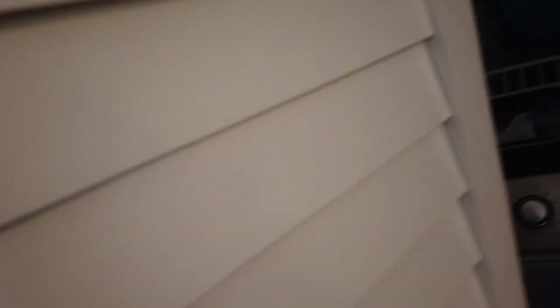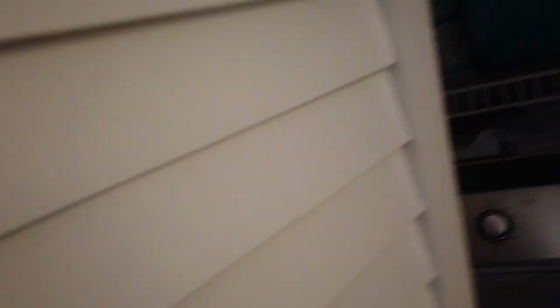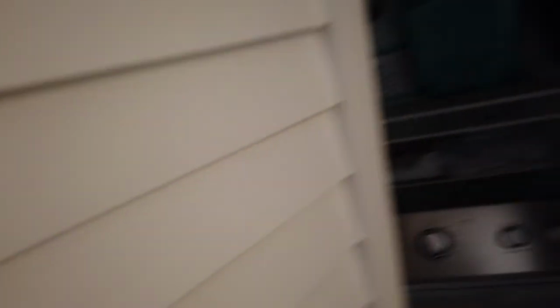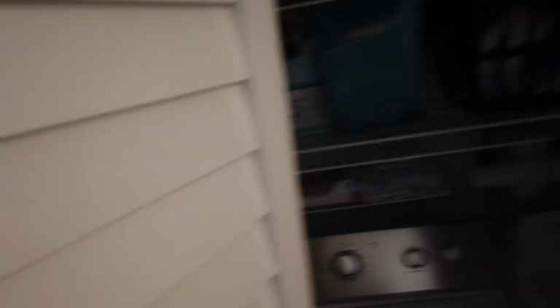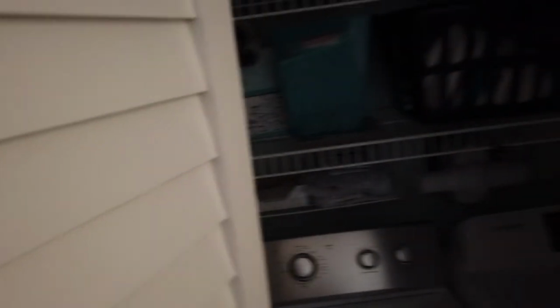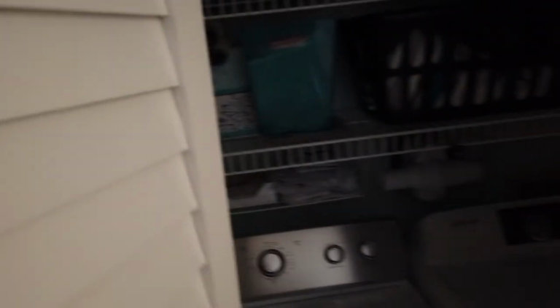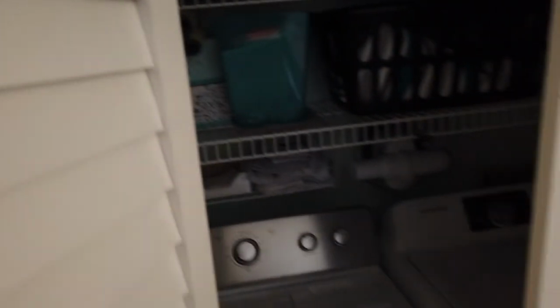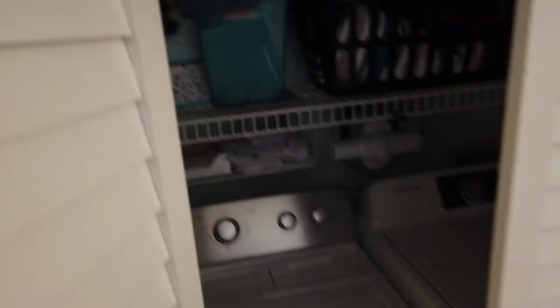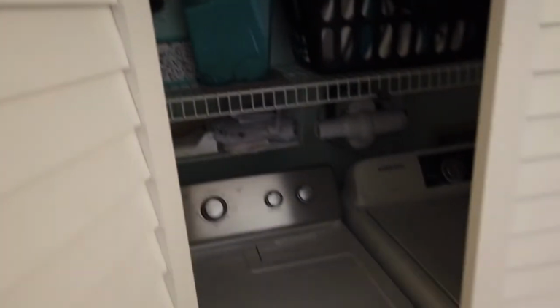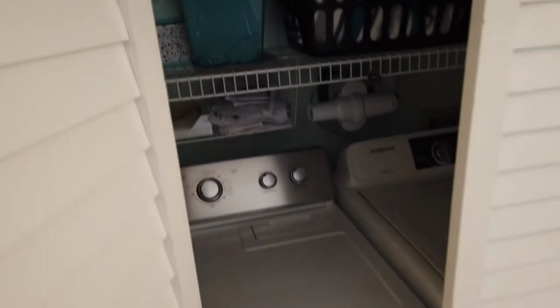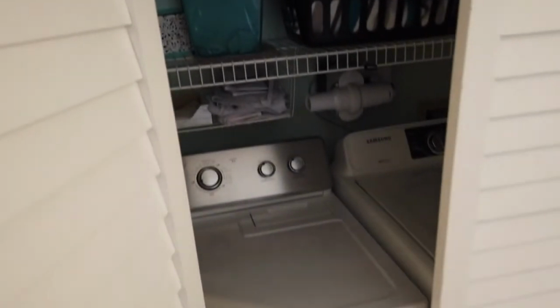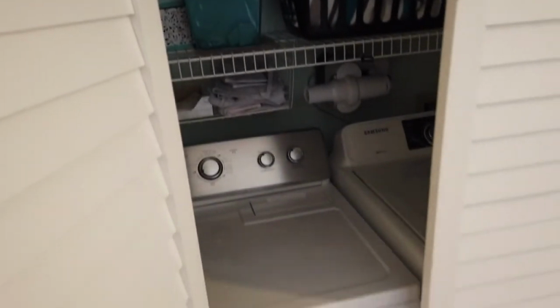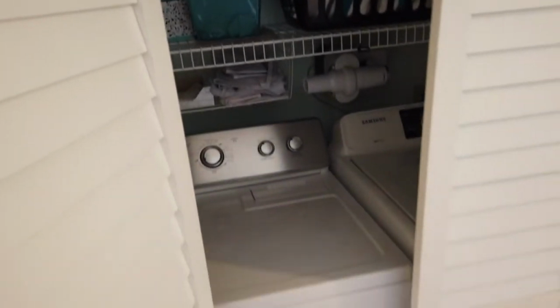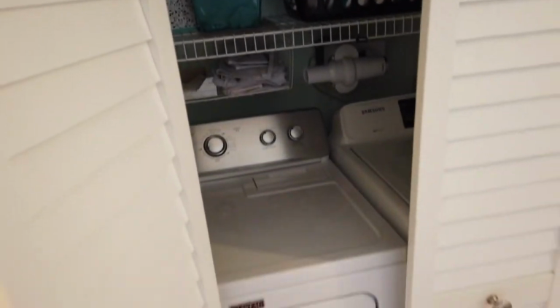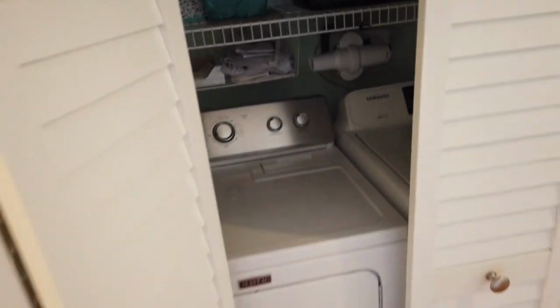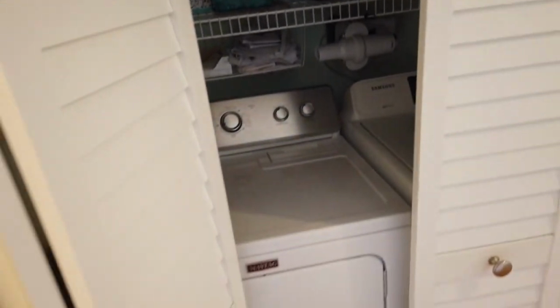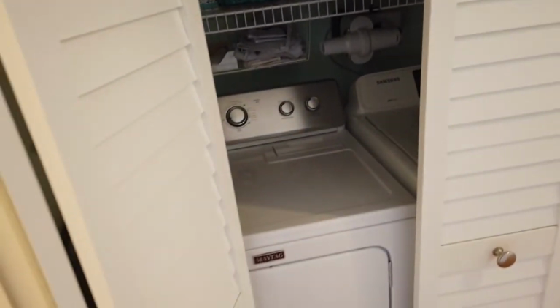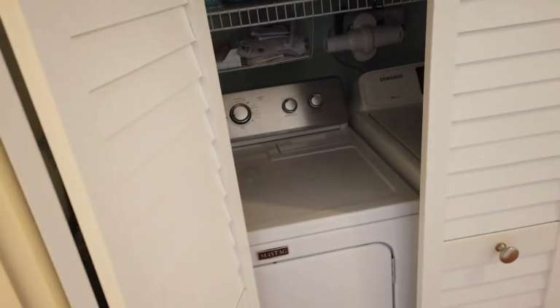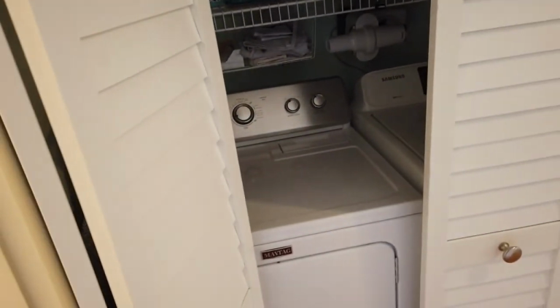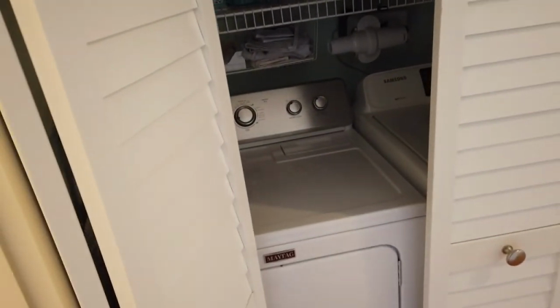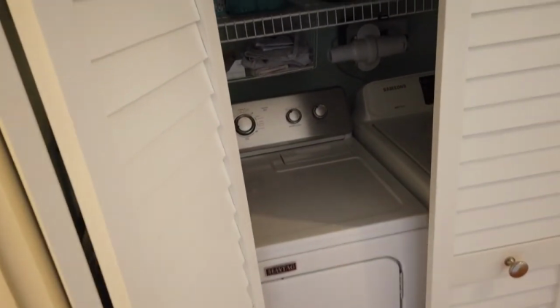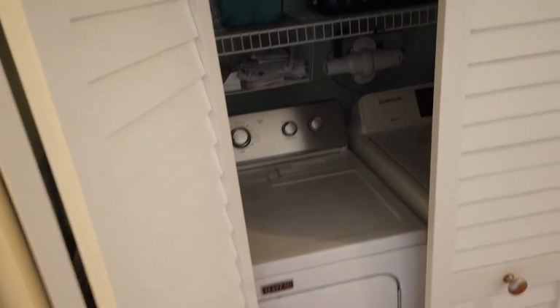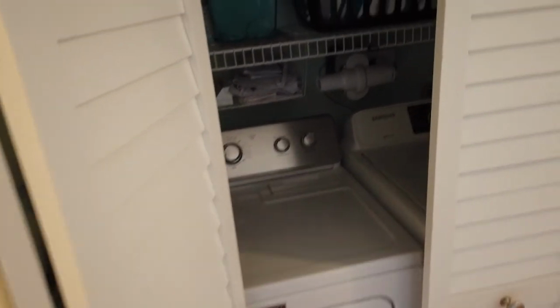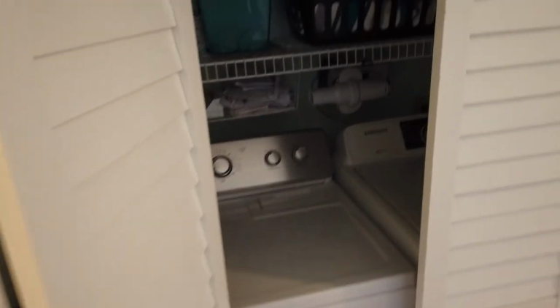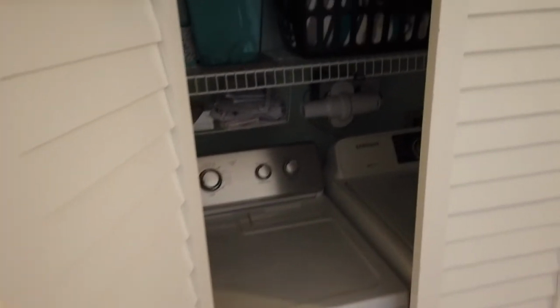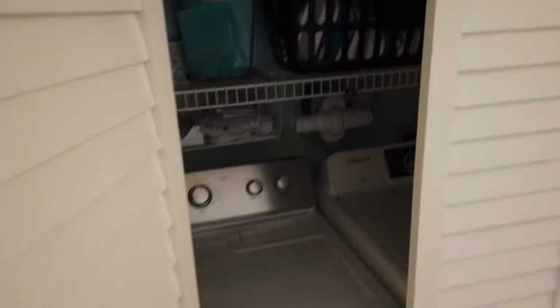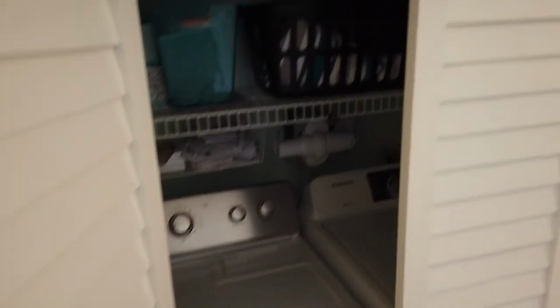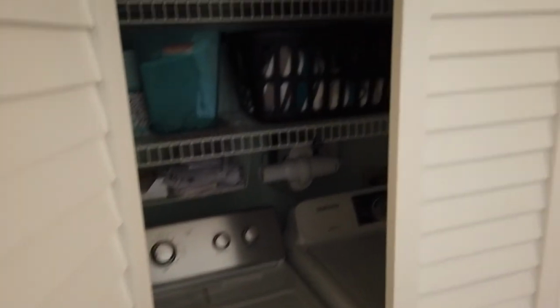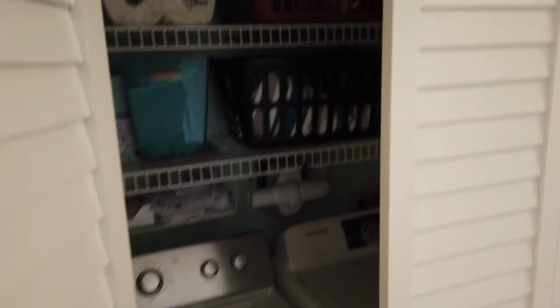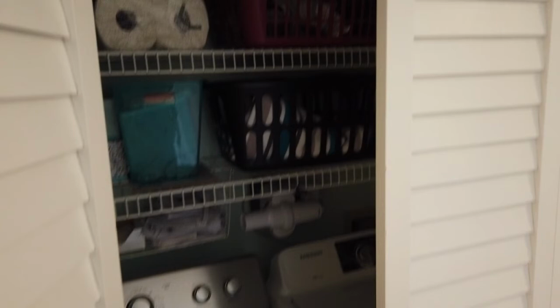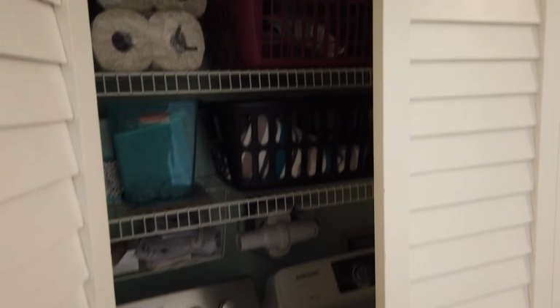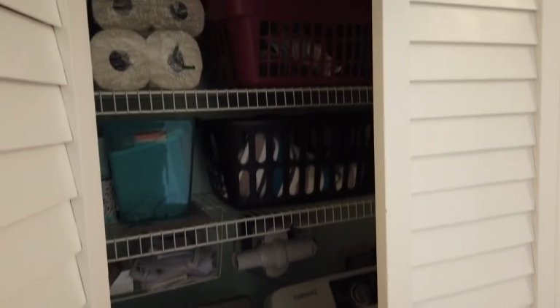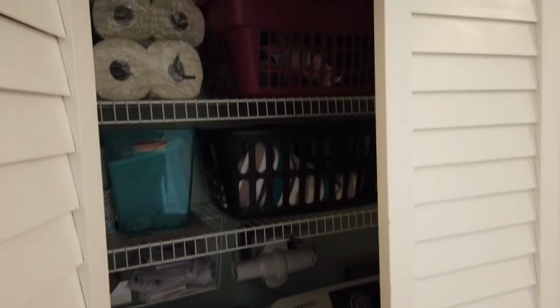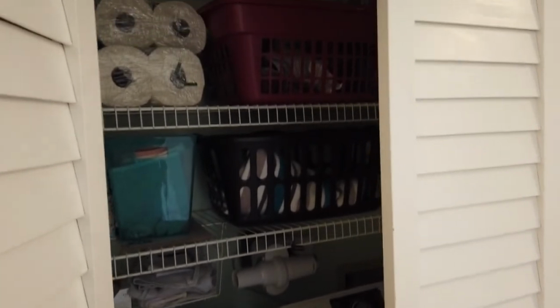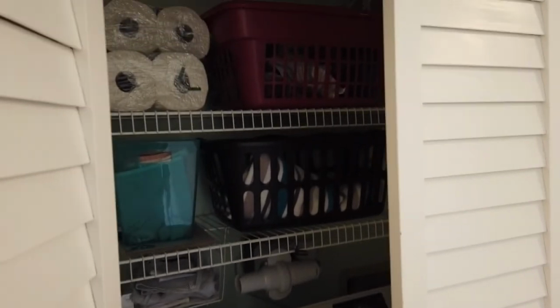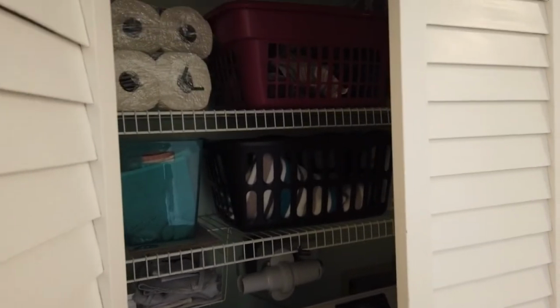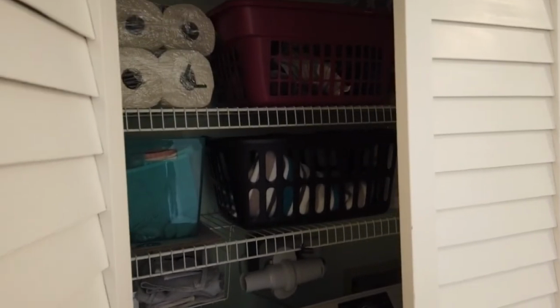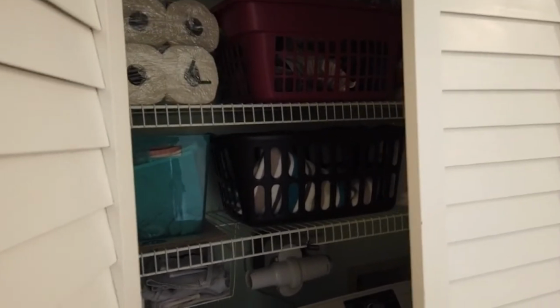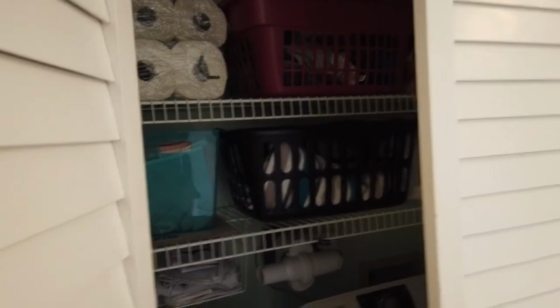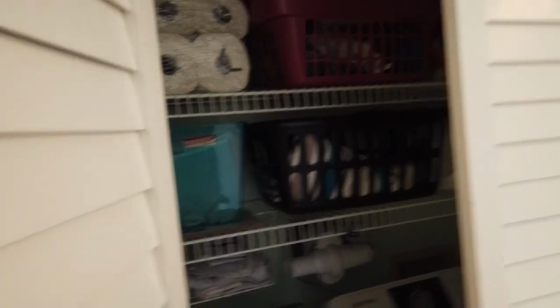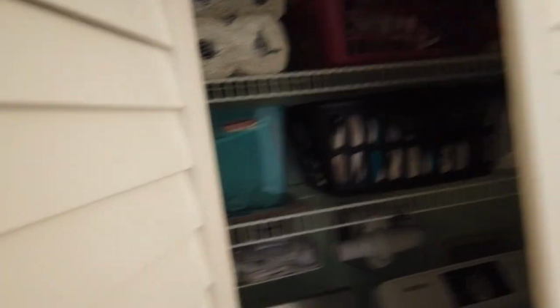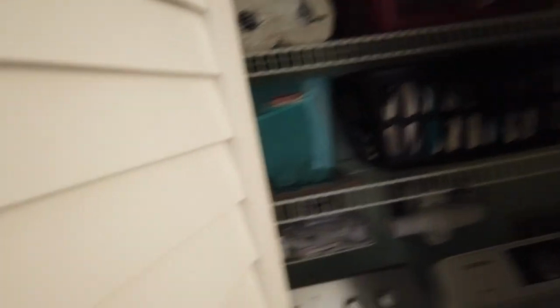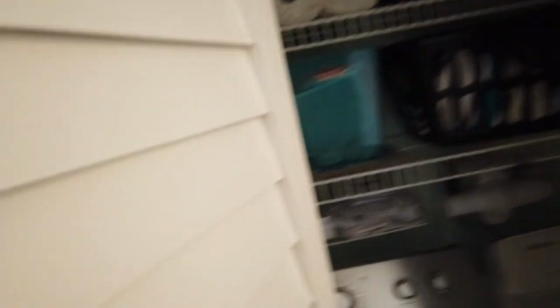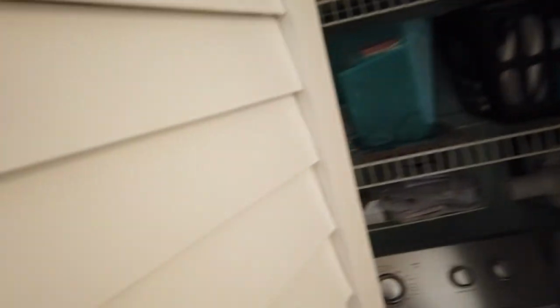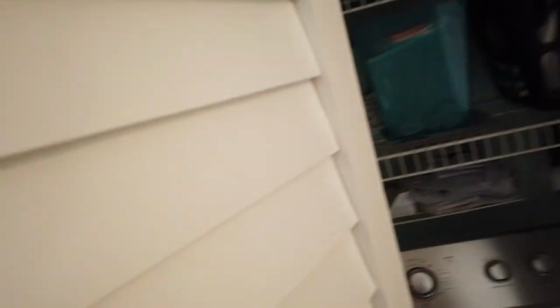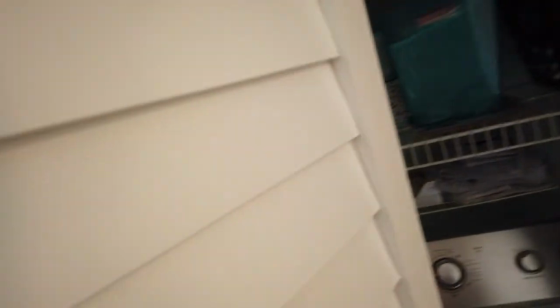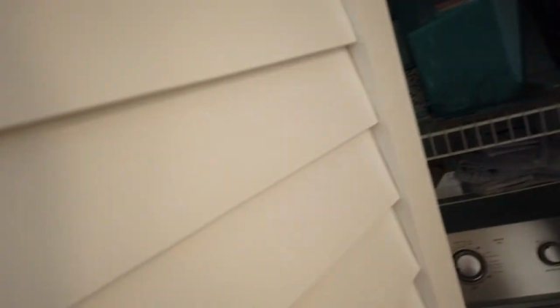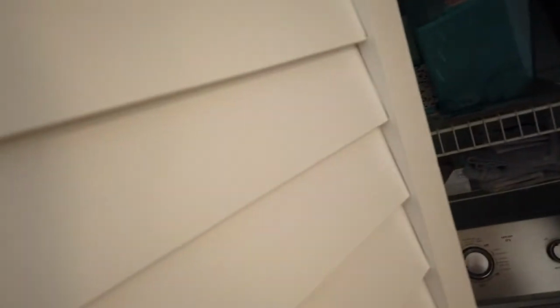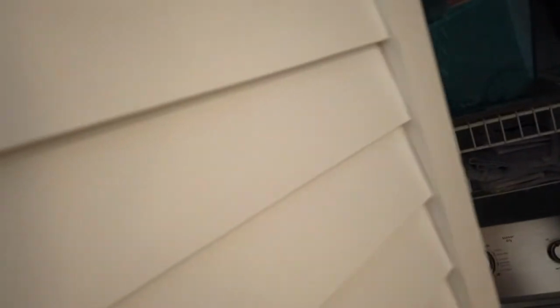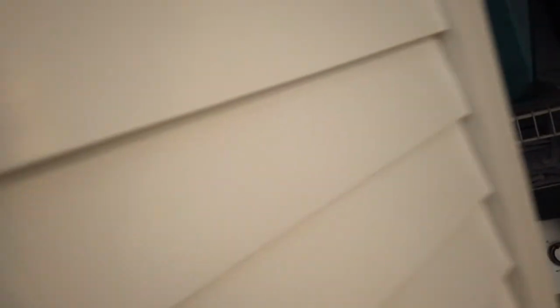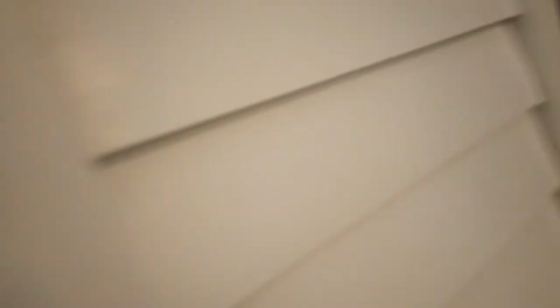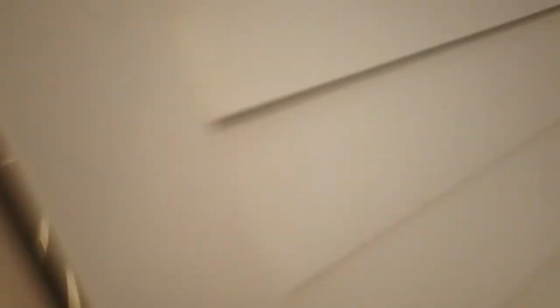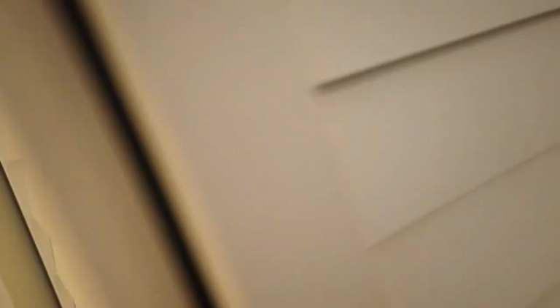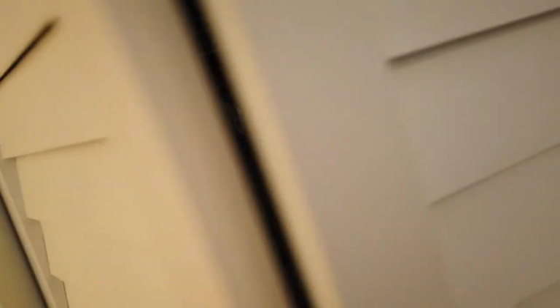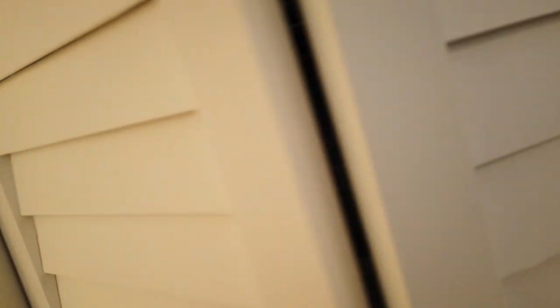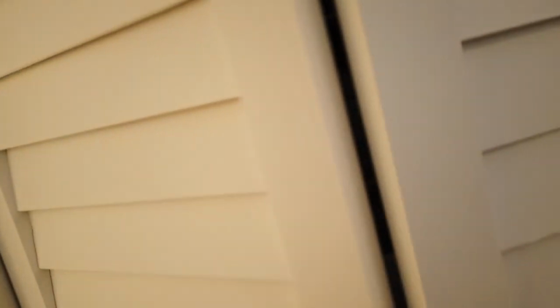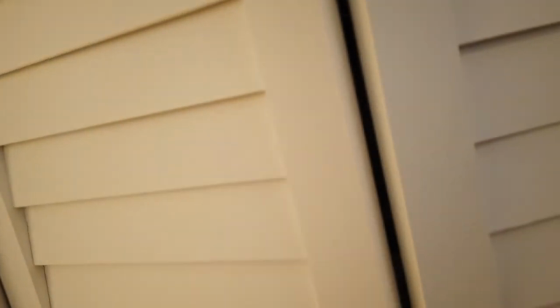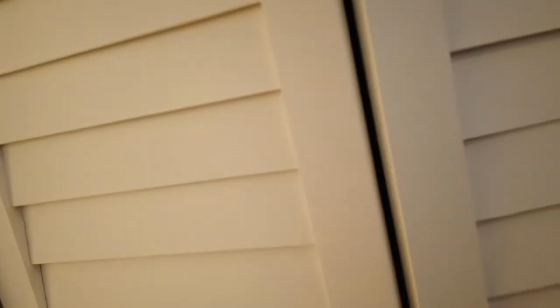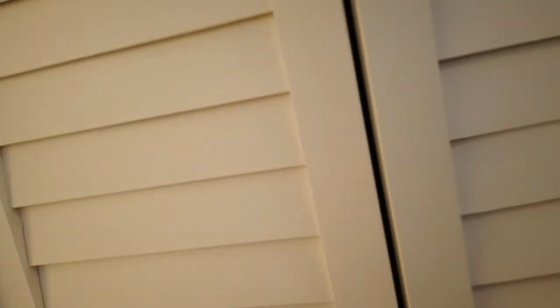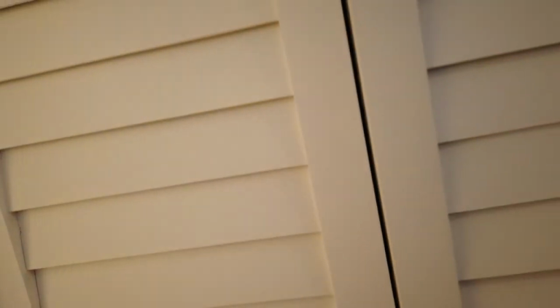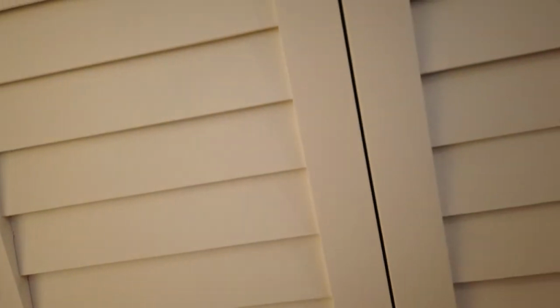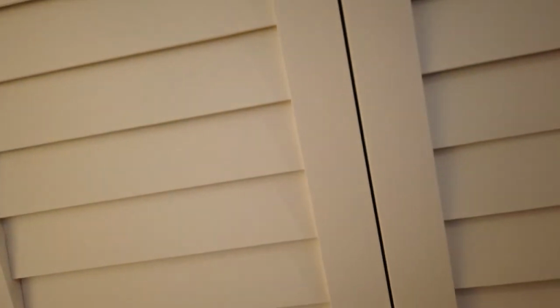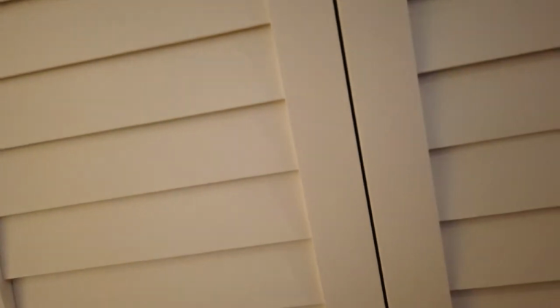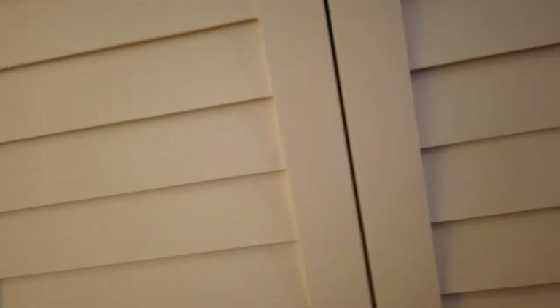Laundry. A couple of shelves, which is nice — that was a good idea.